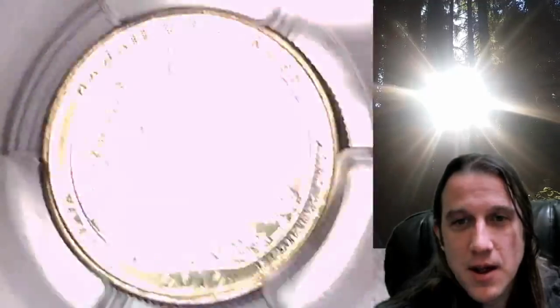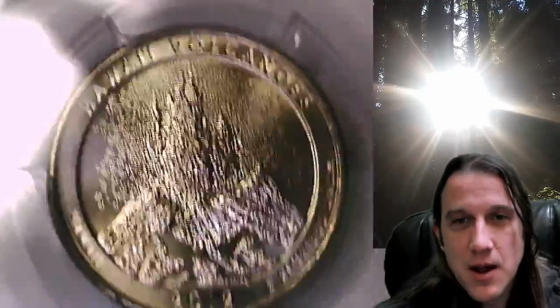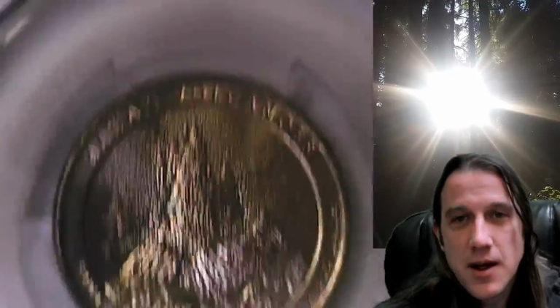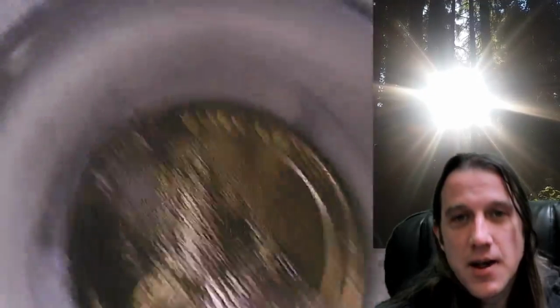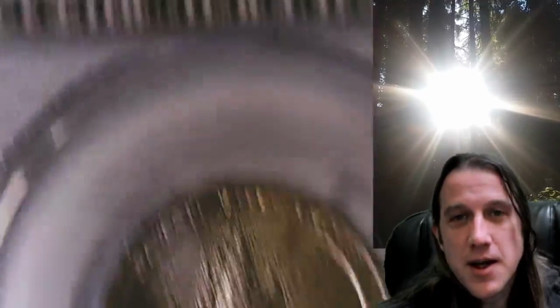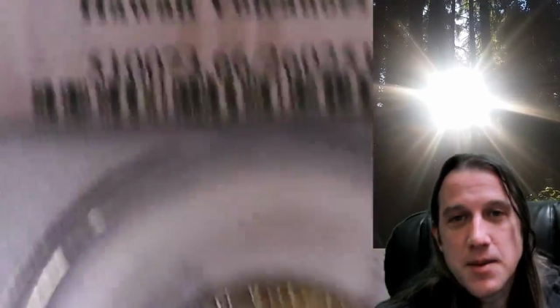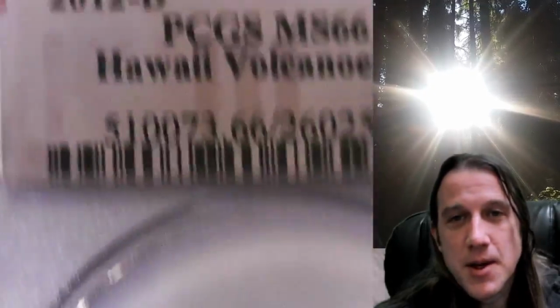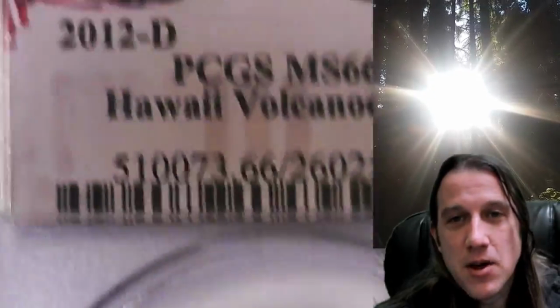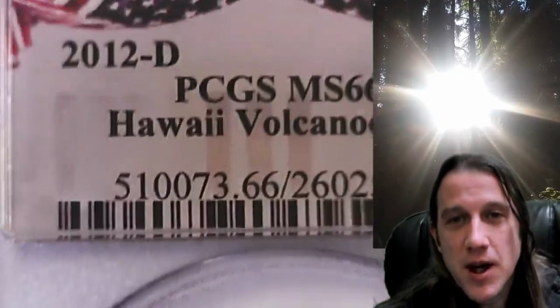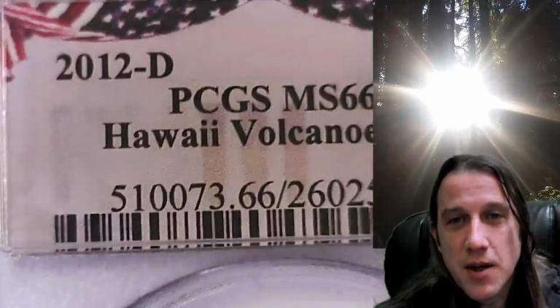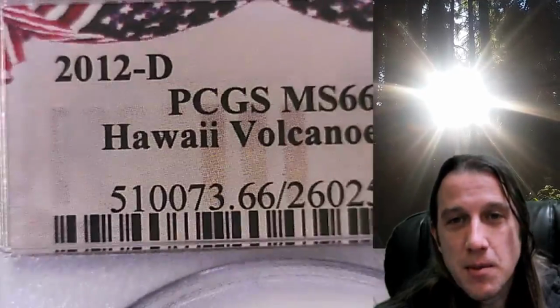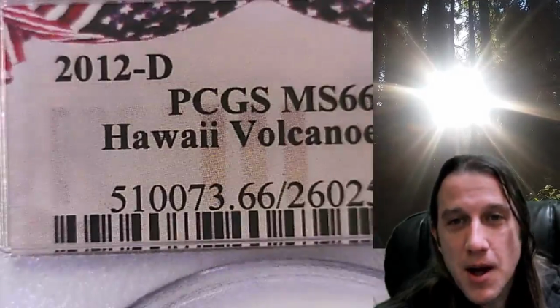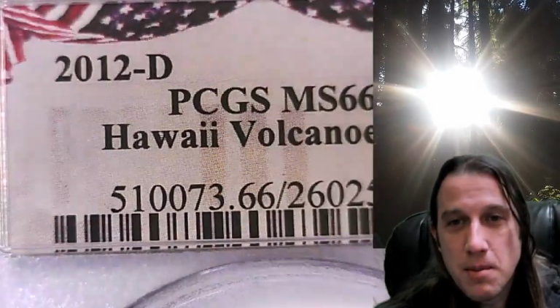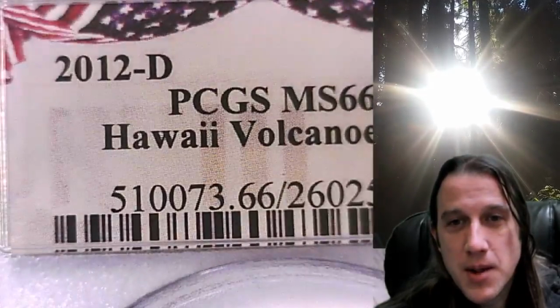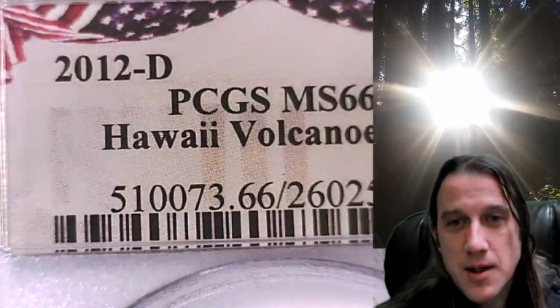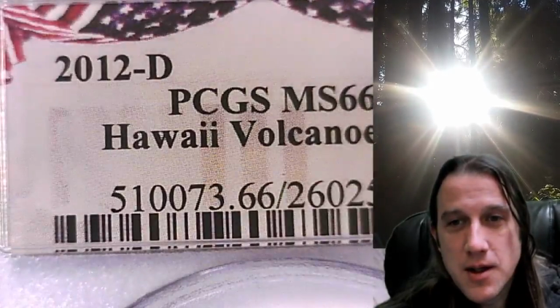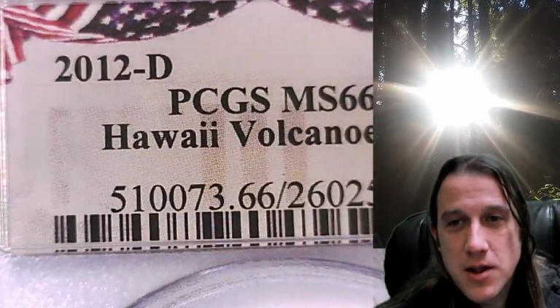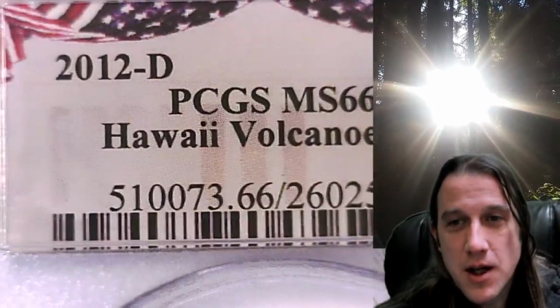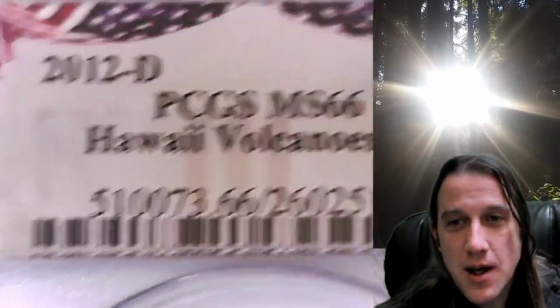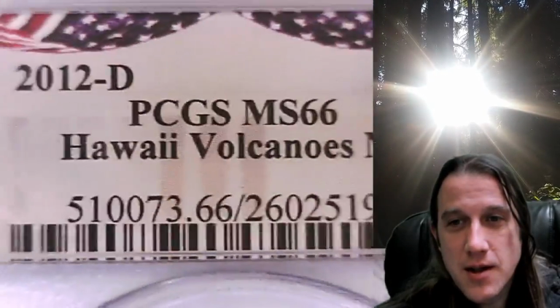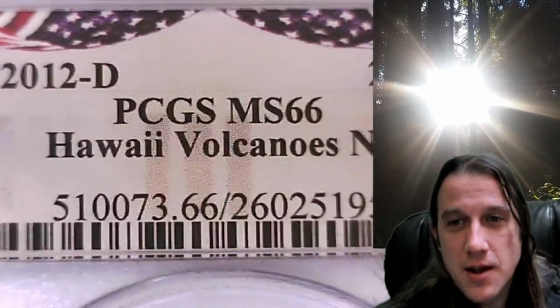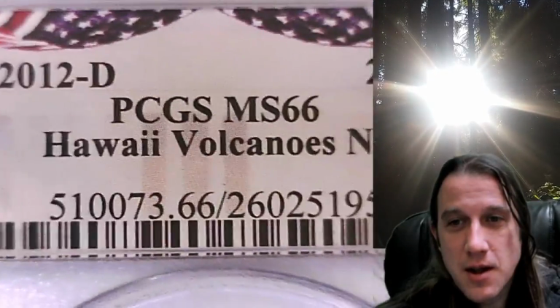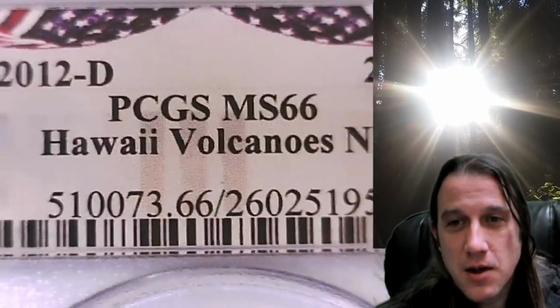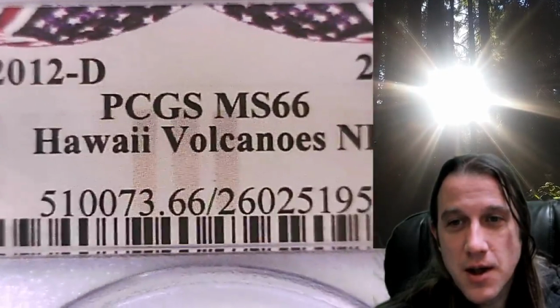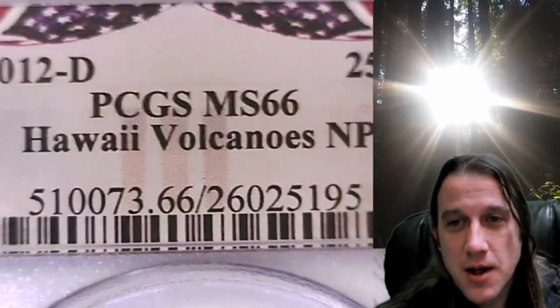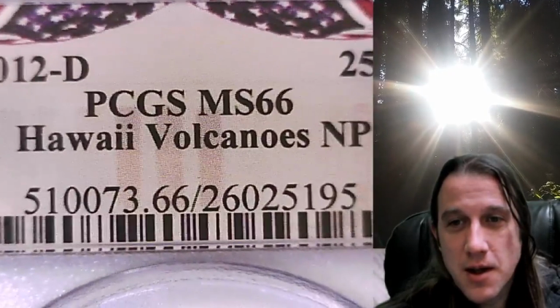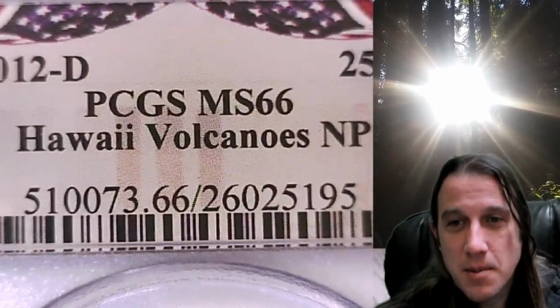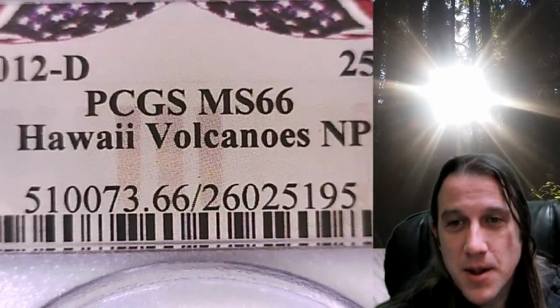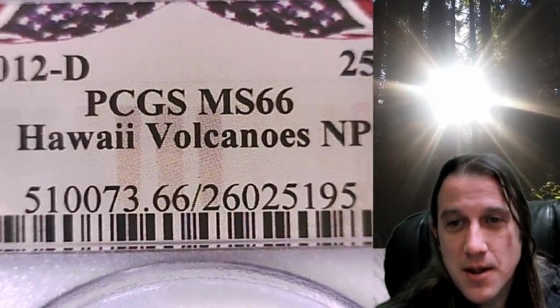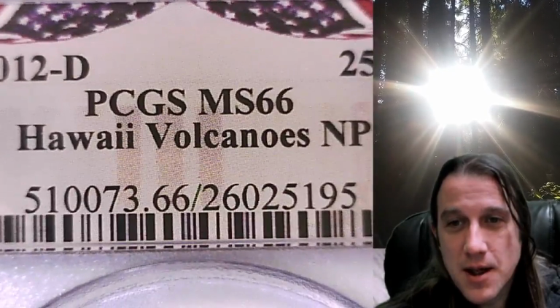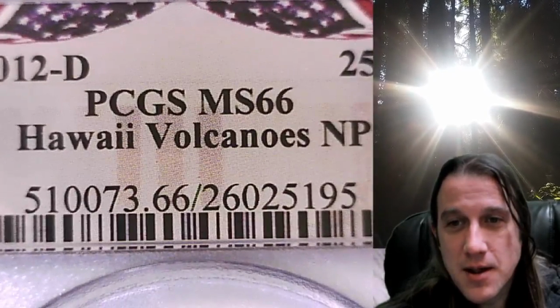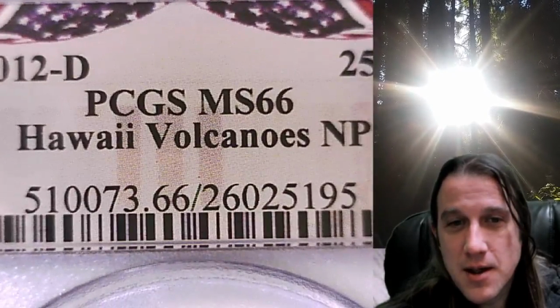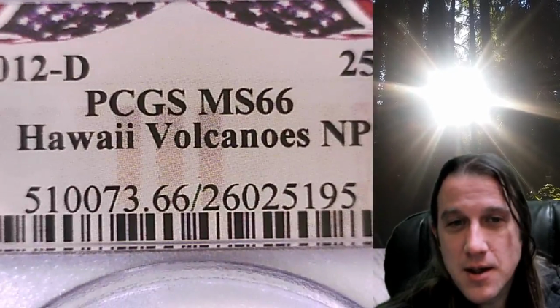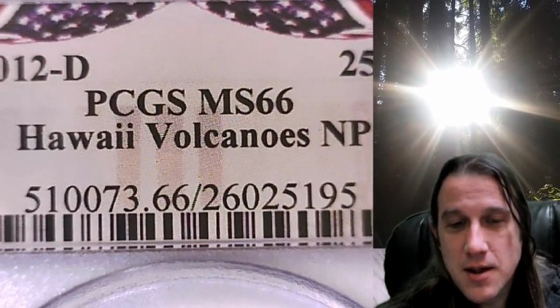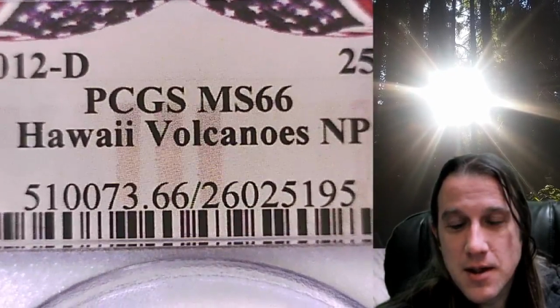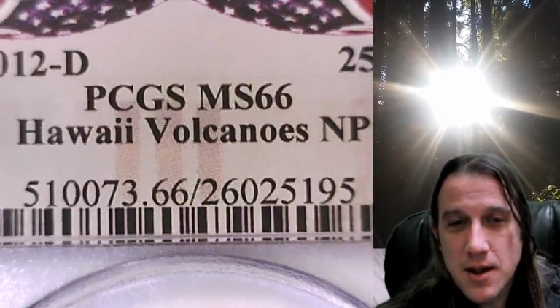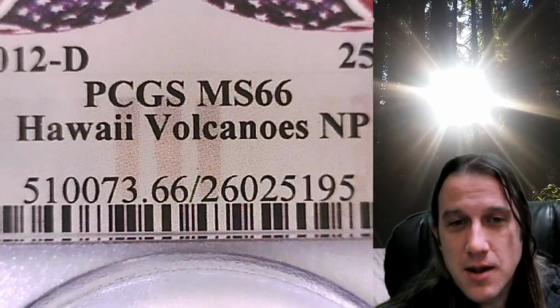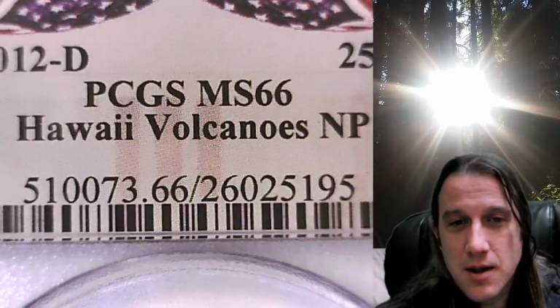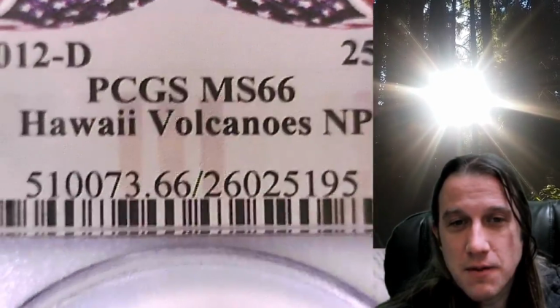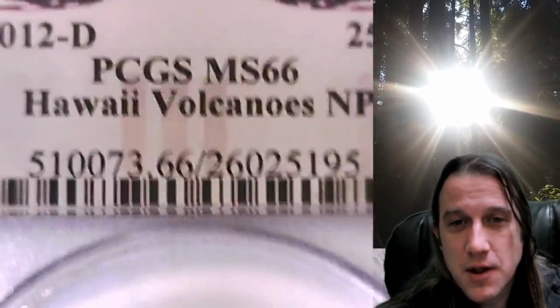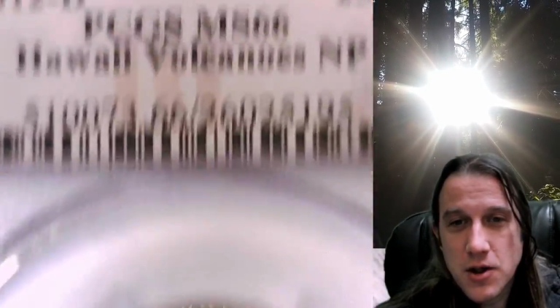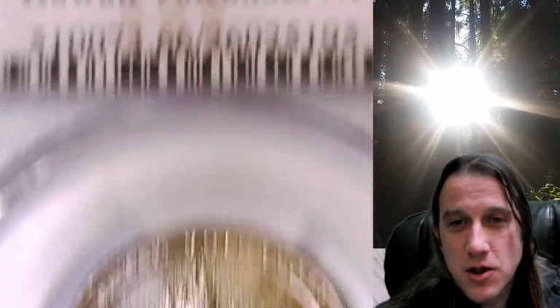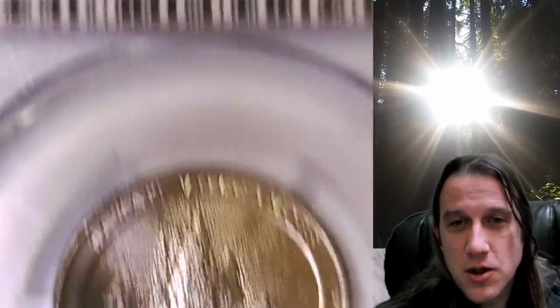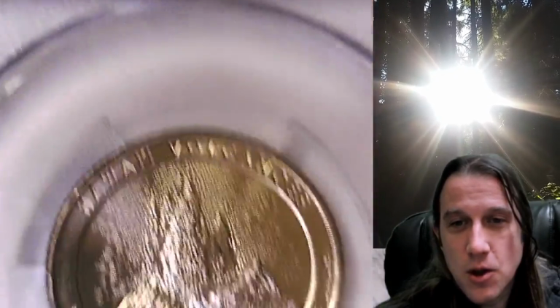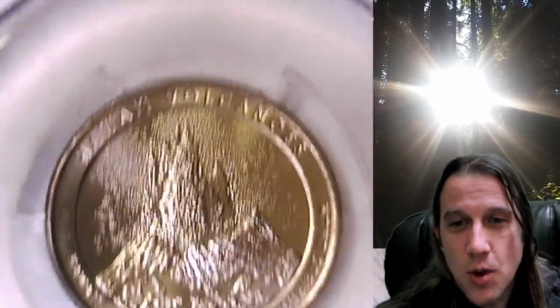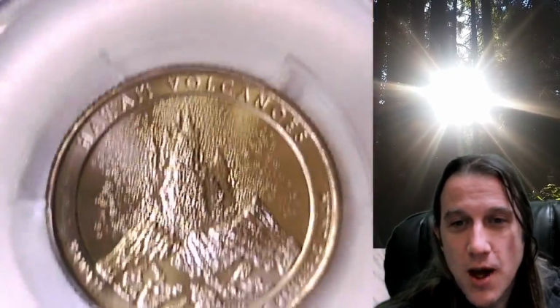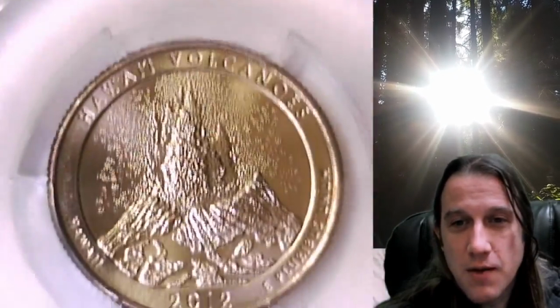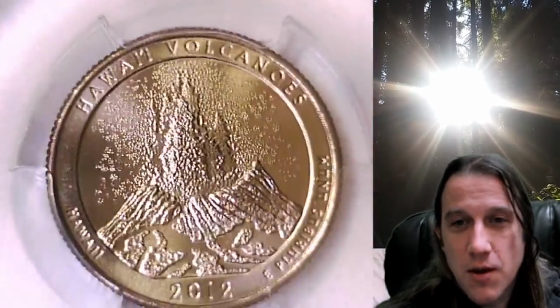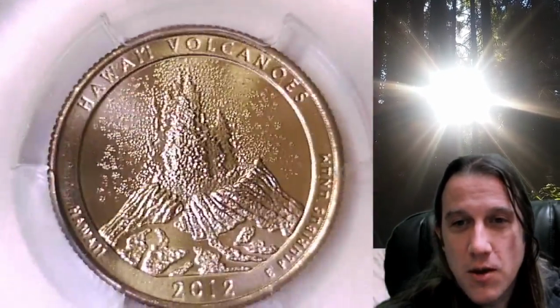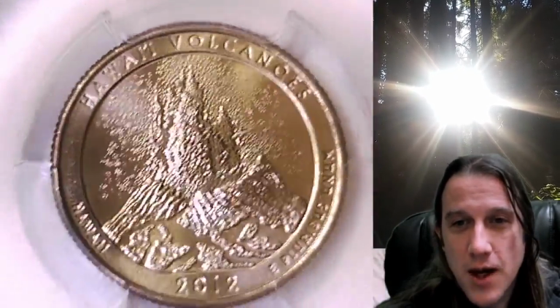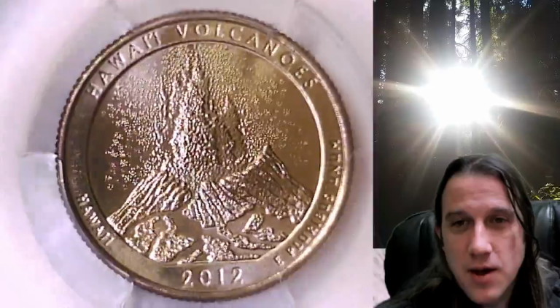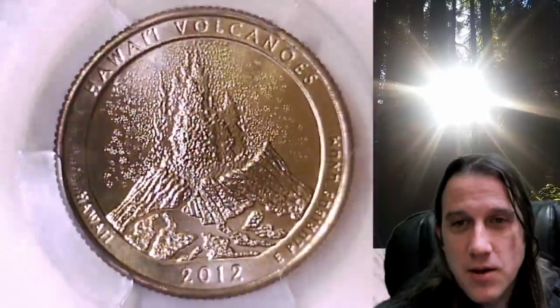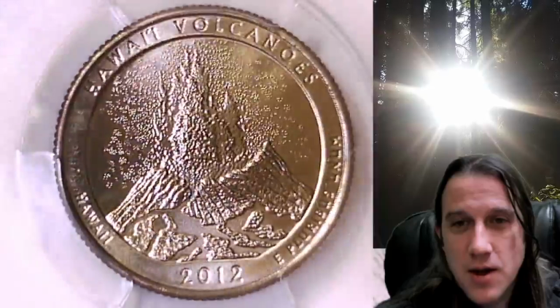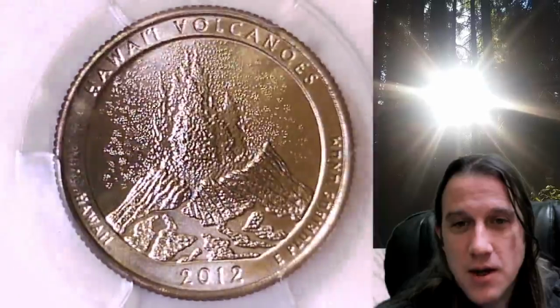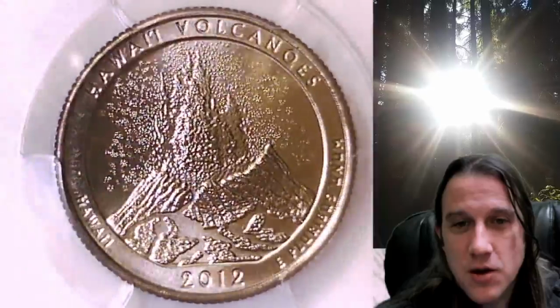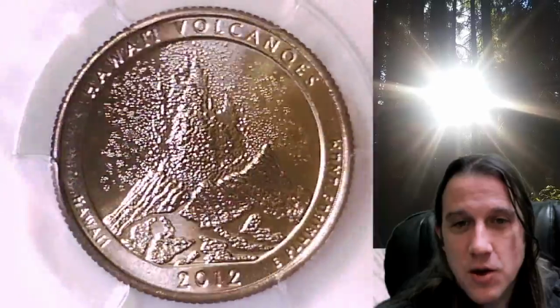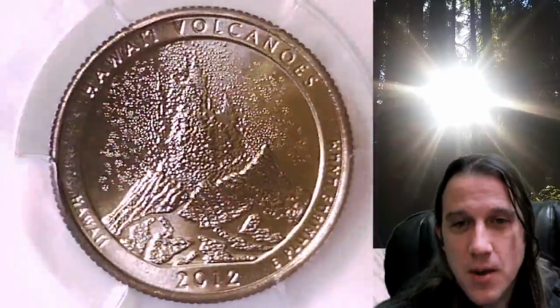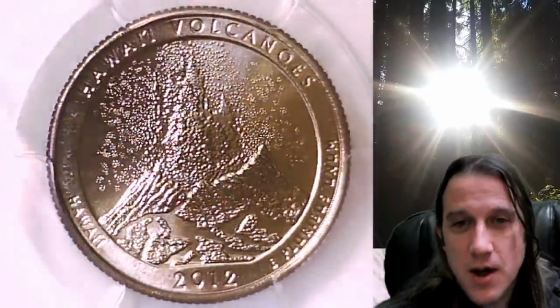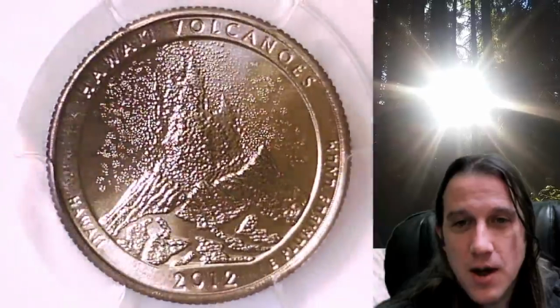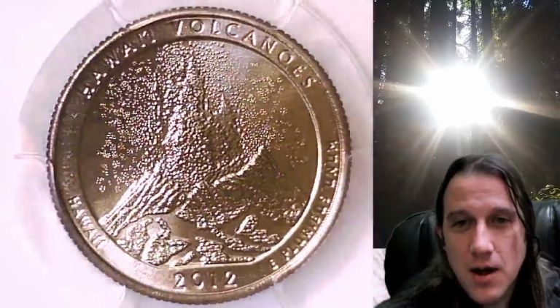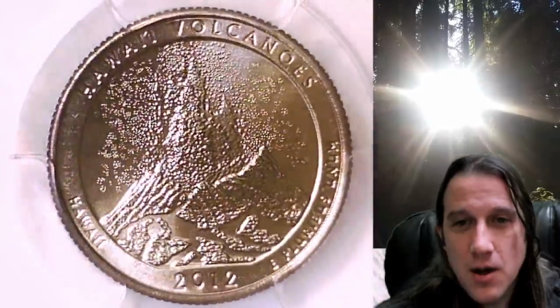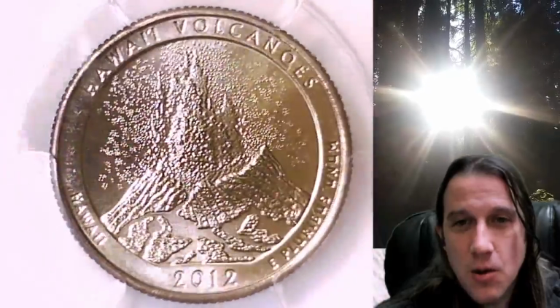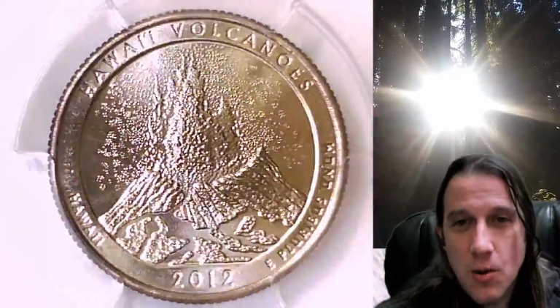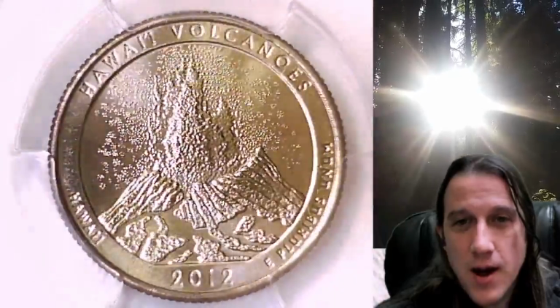It has been graded by PCGS and they graded it at Mint State 66. It features Hawaii Volcanoes National Park in Hawaii.